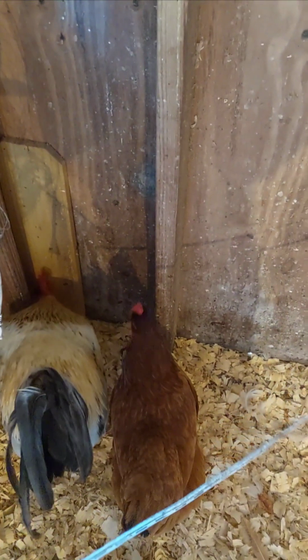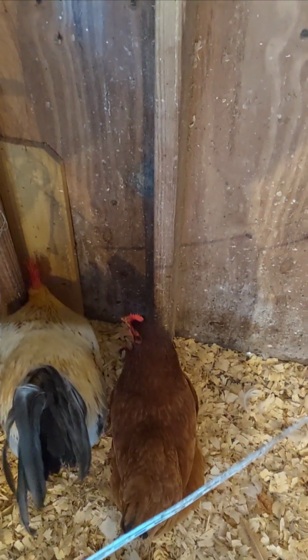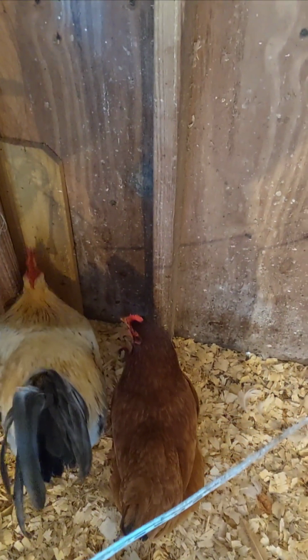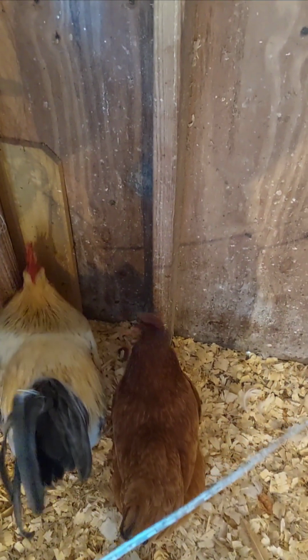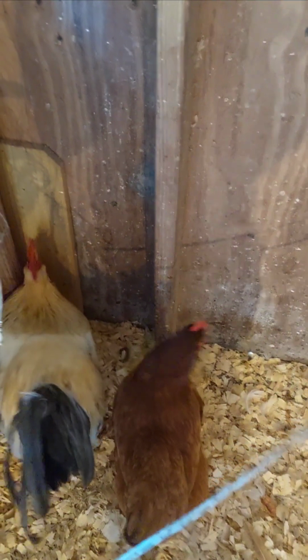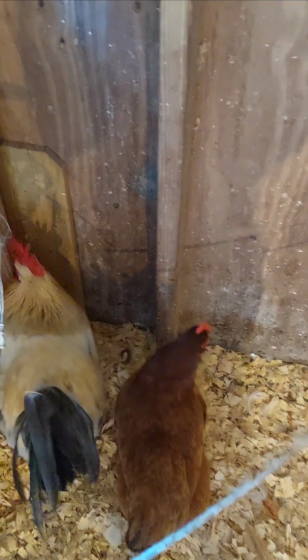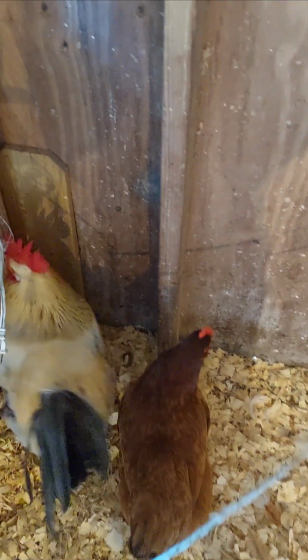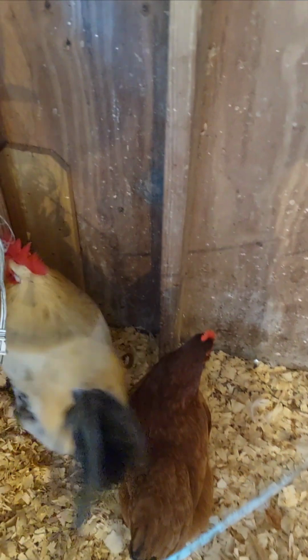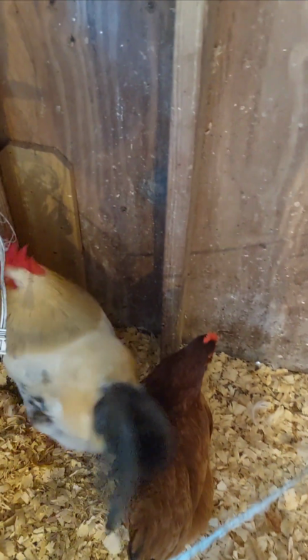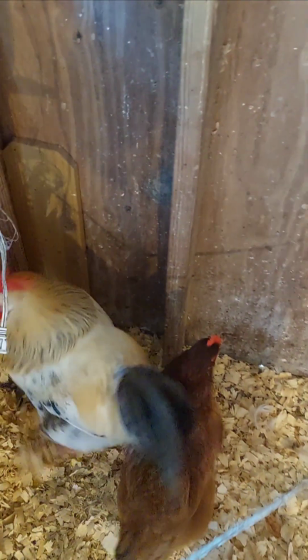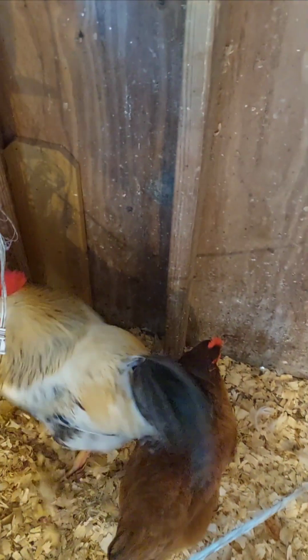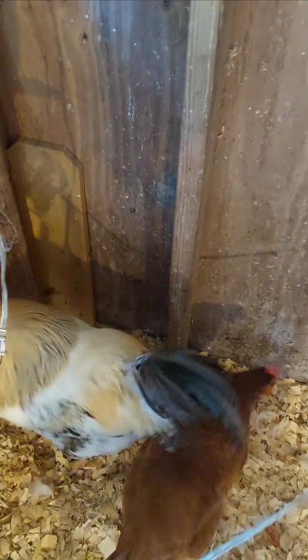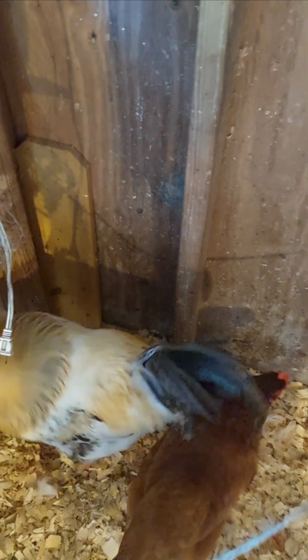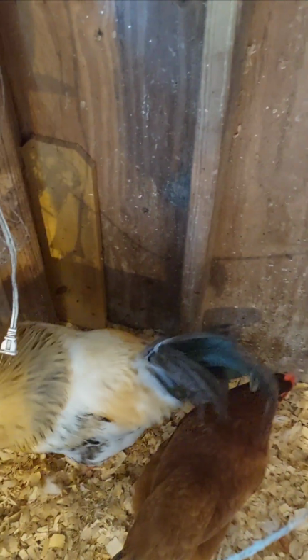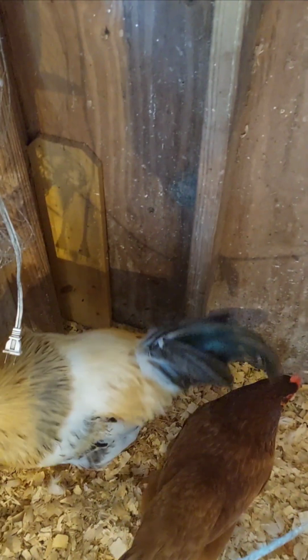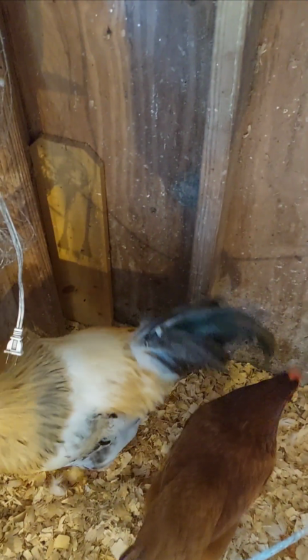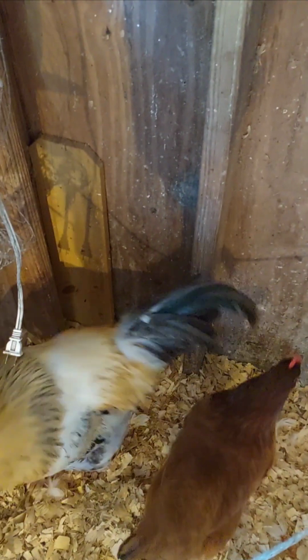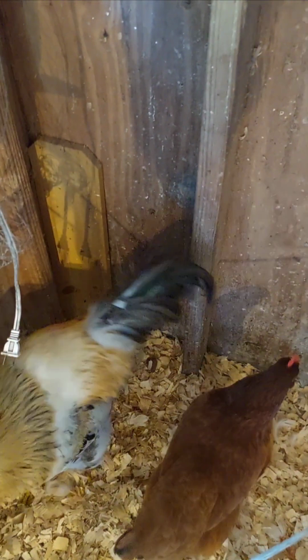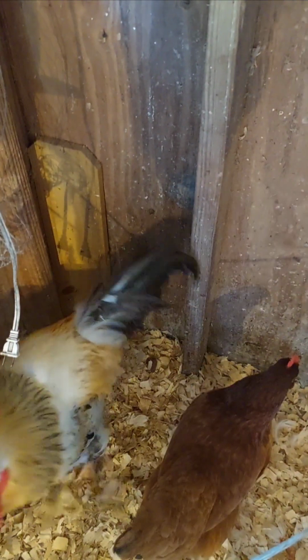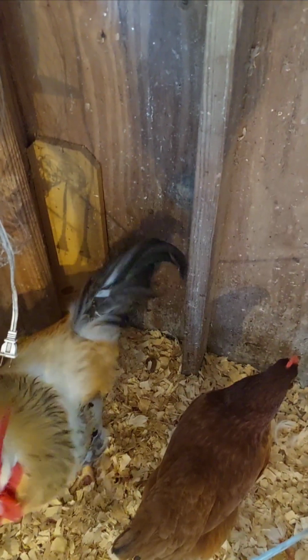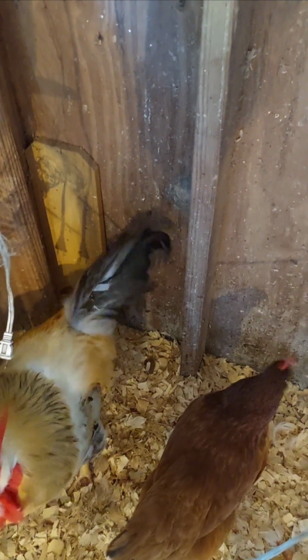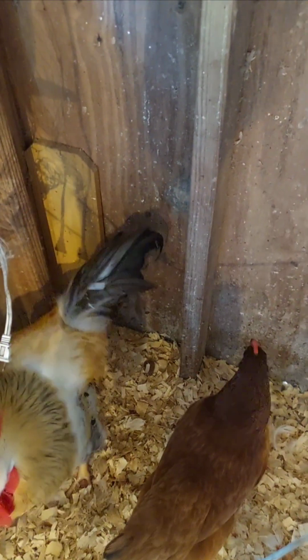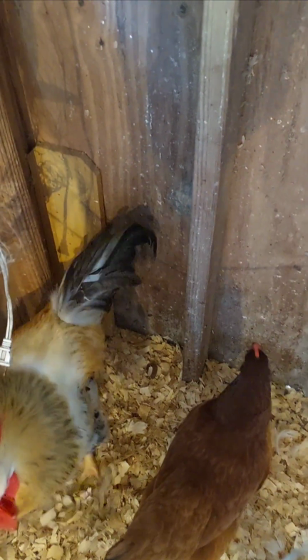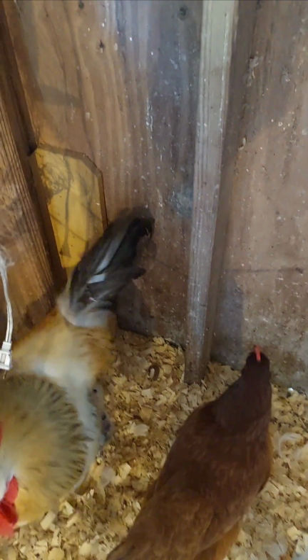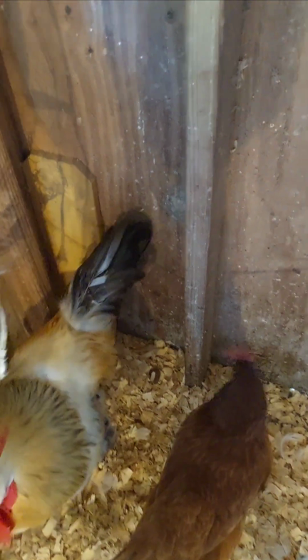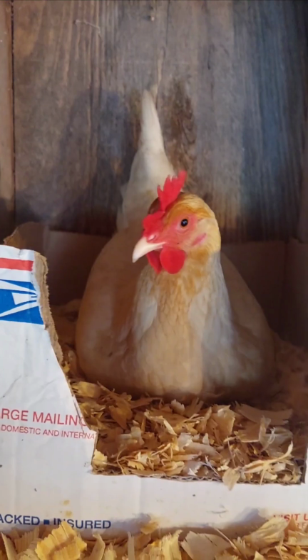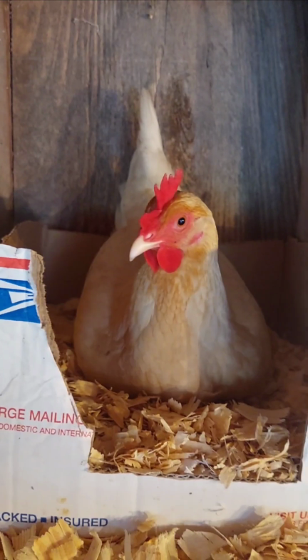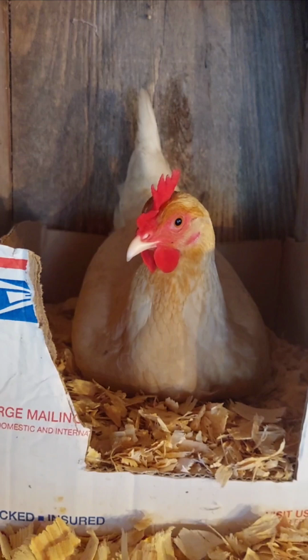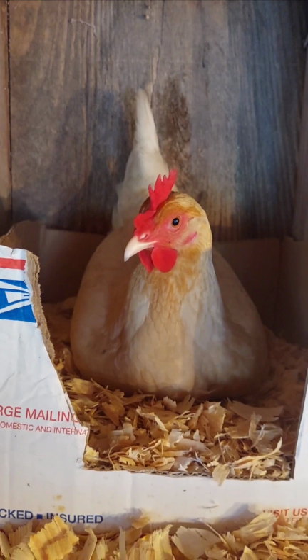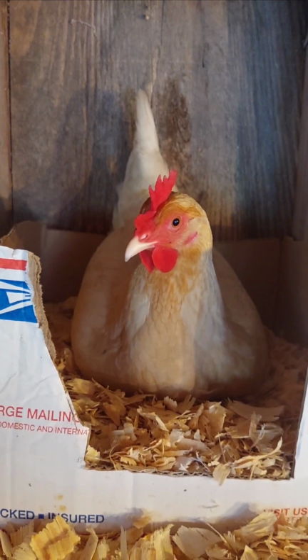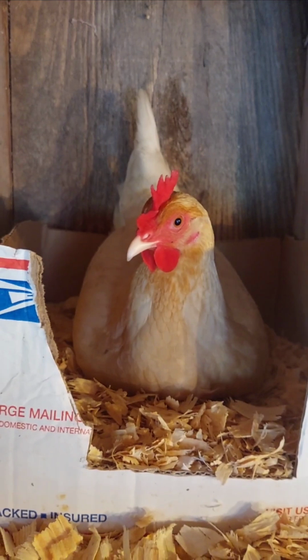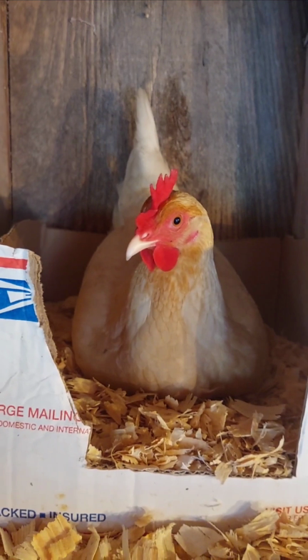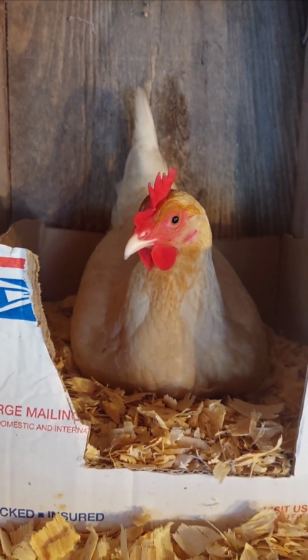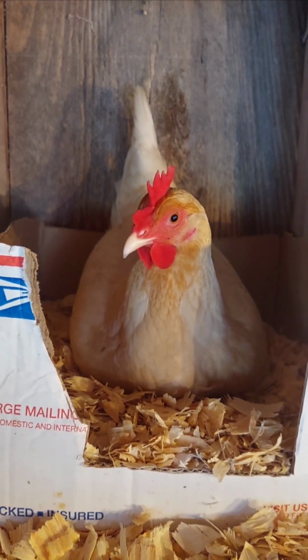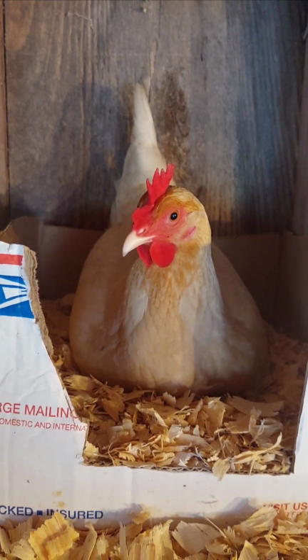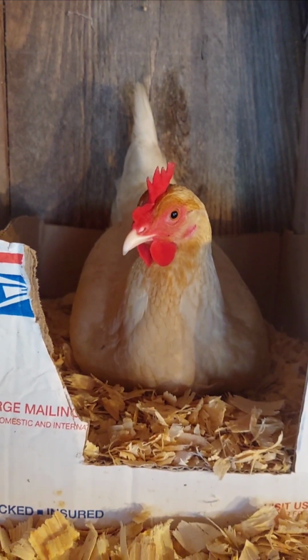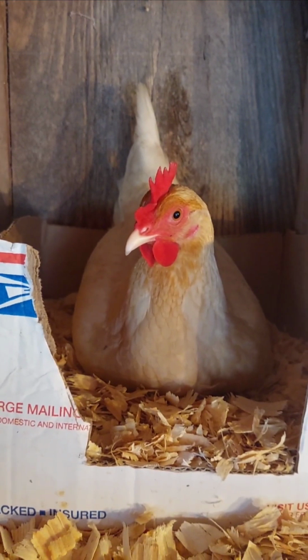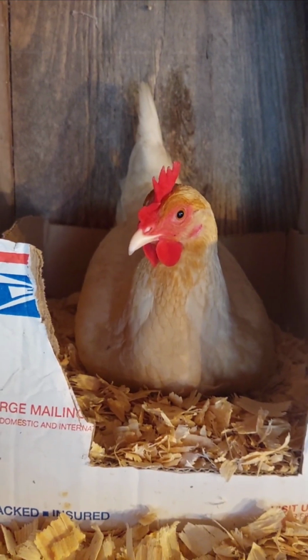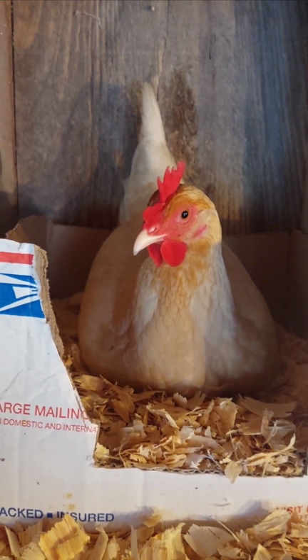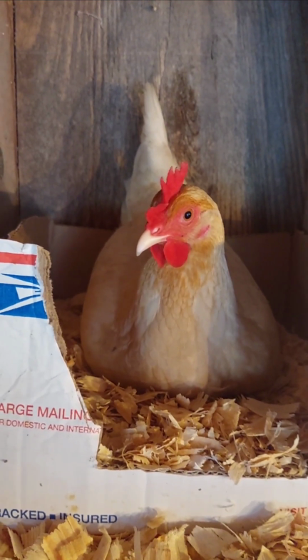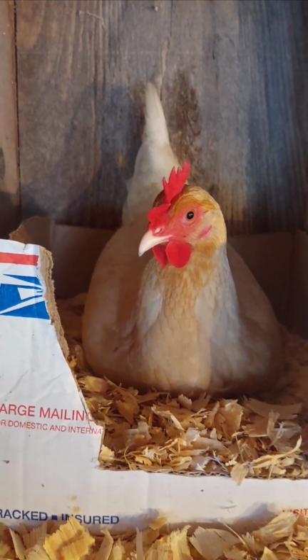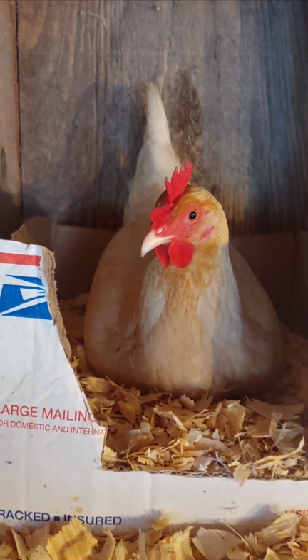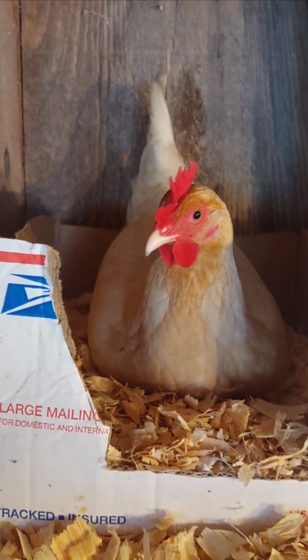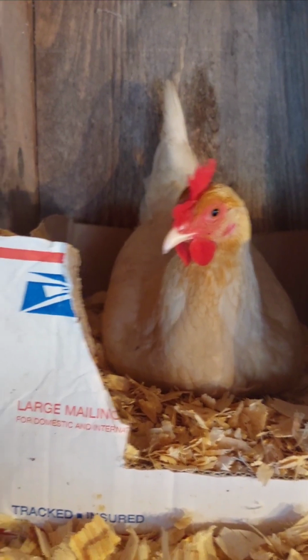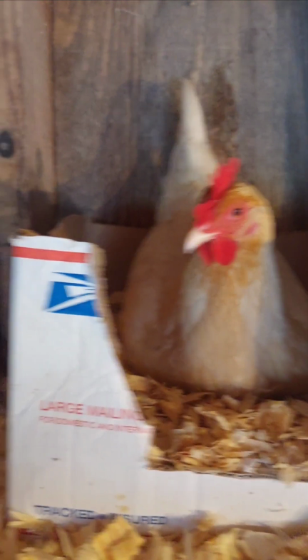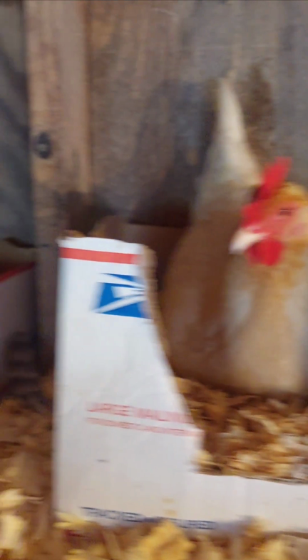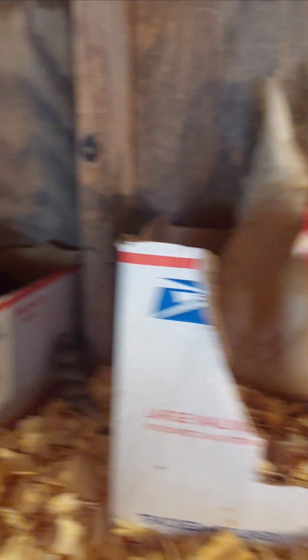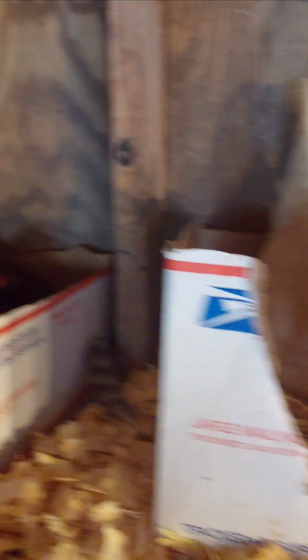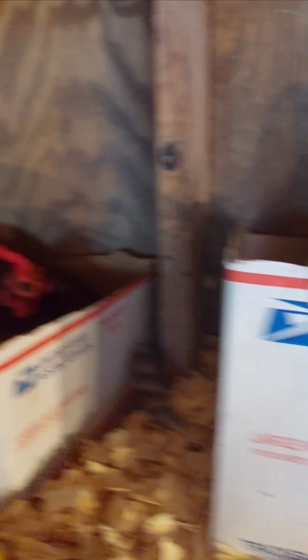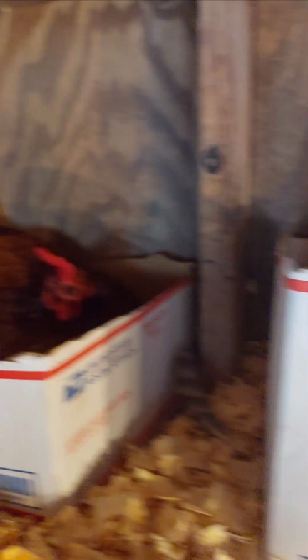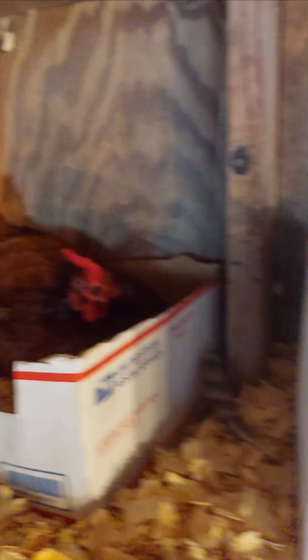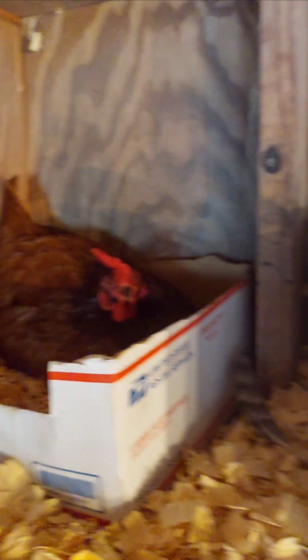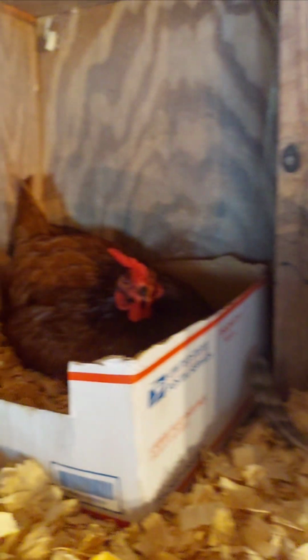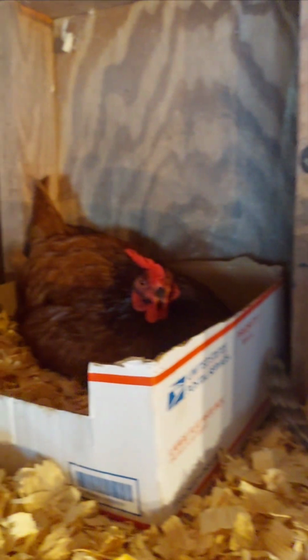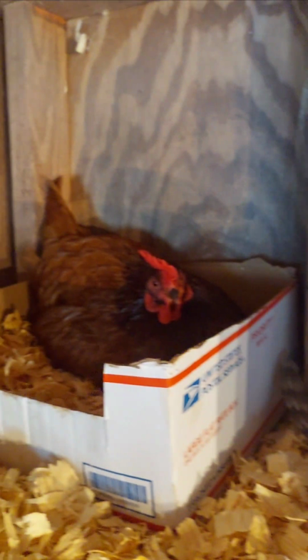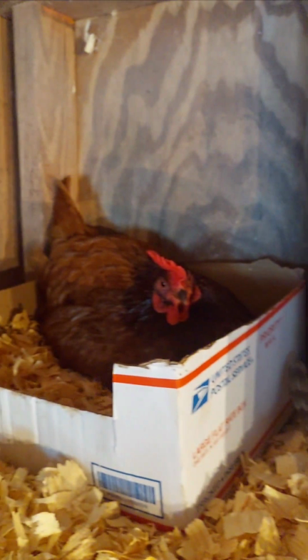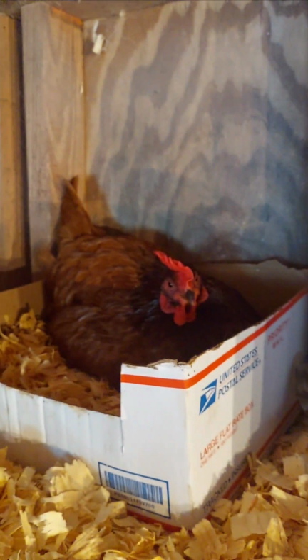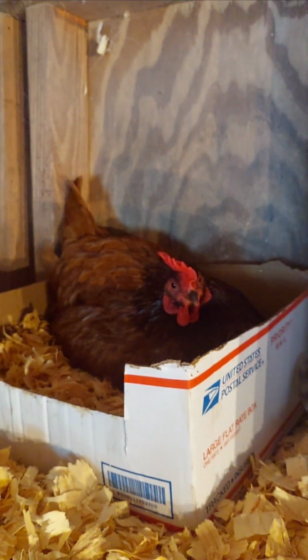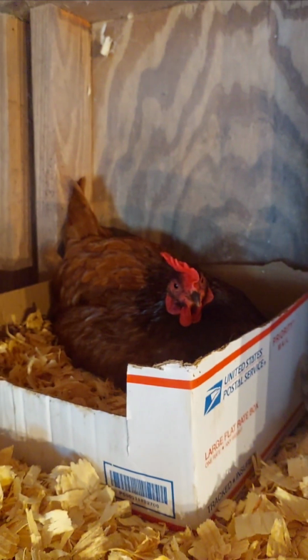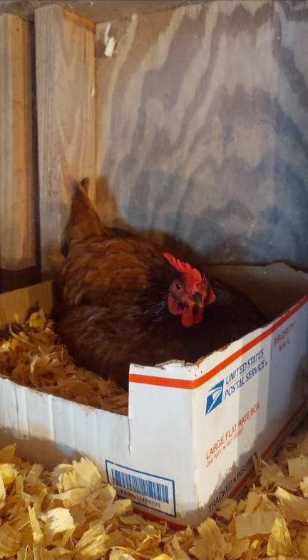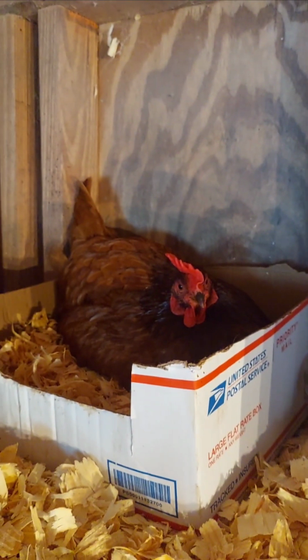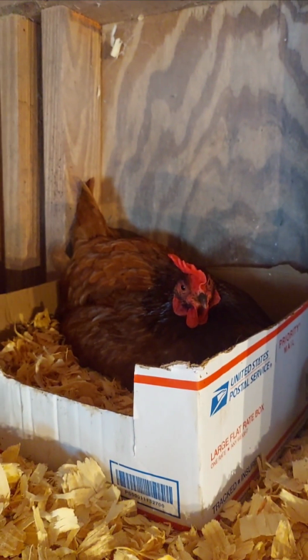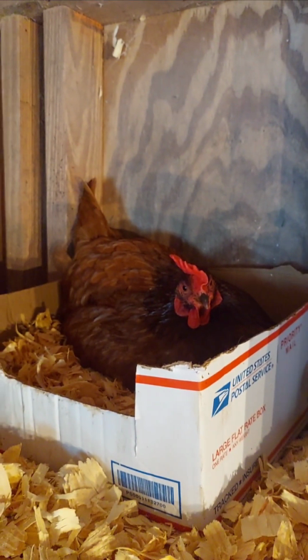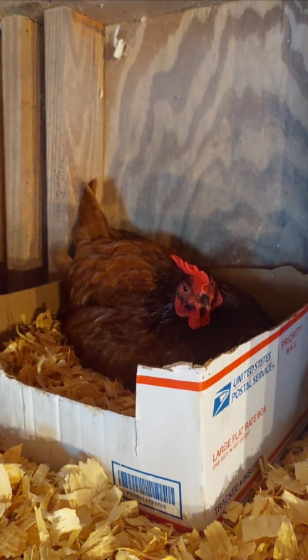Different breeds show variations too. Hens with larger combs, like leghorns, often lay more eggs than those with smaller combs.